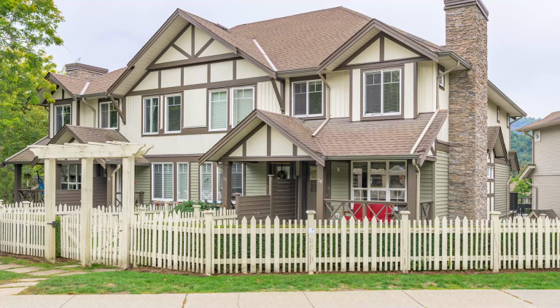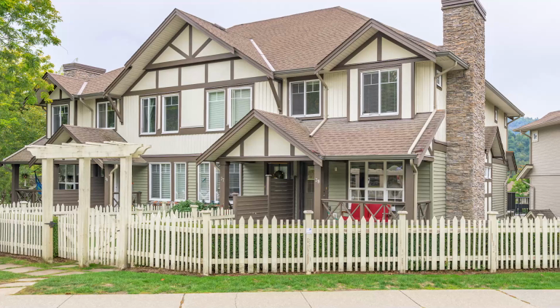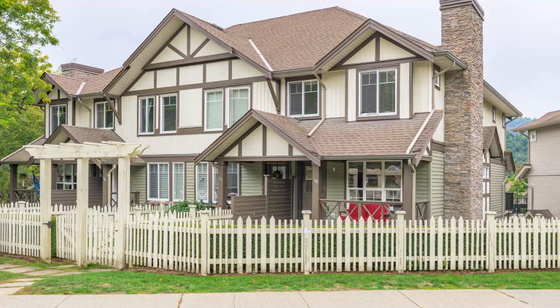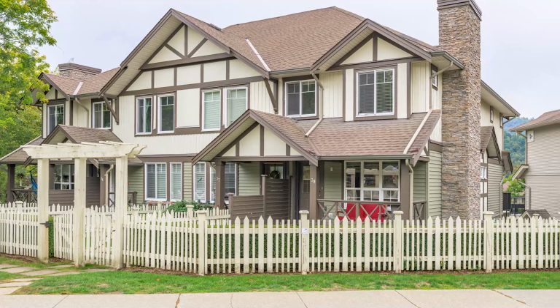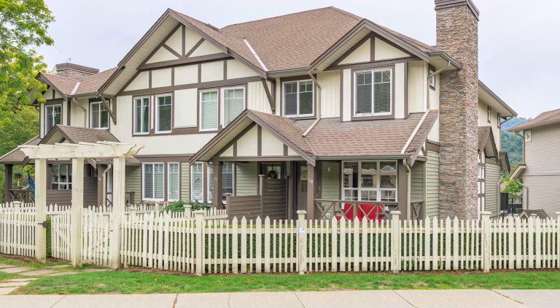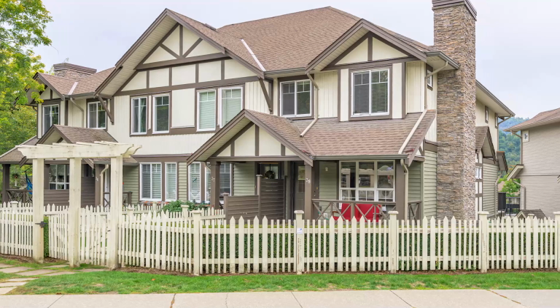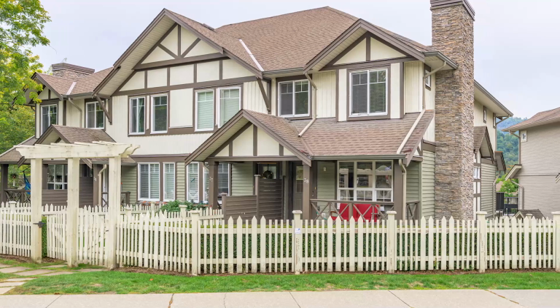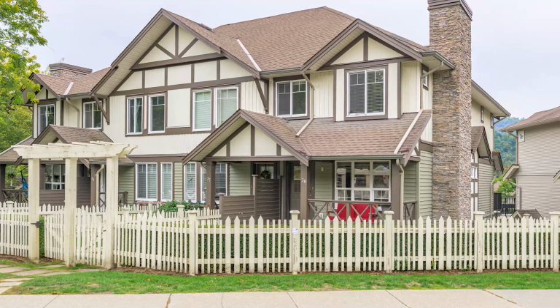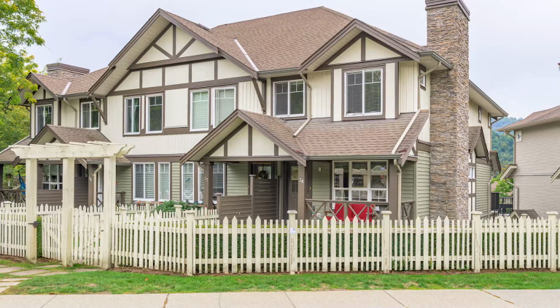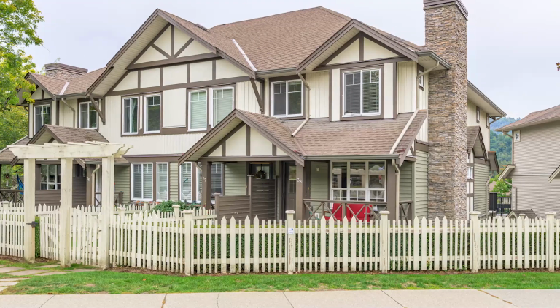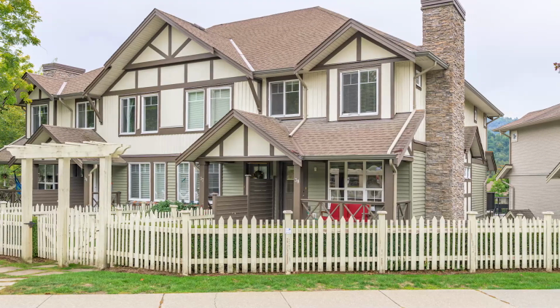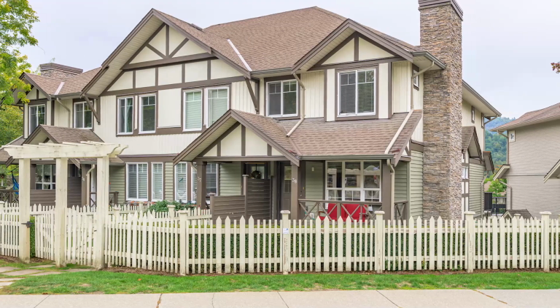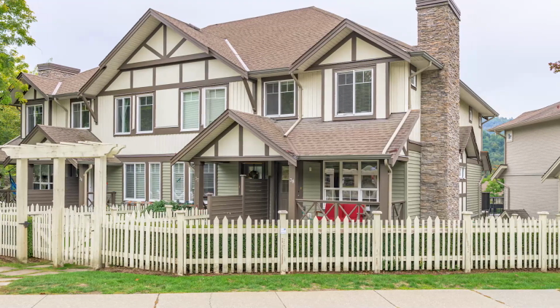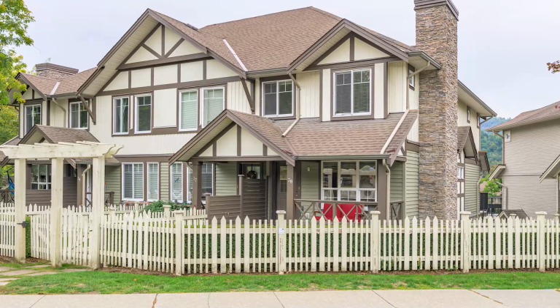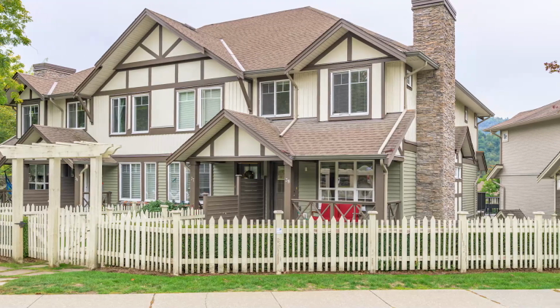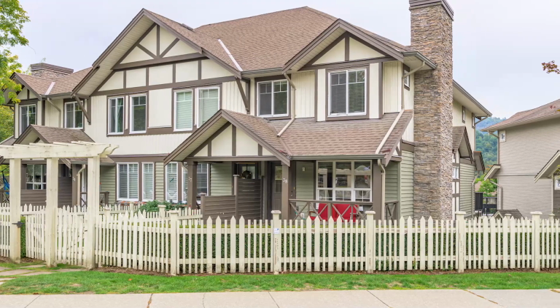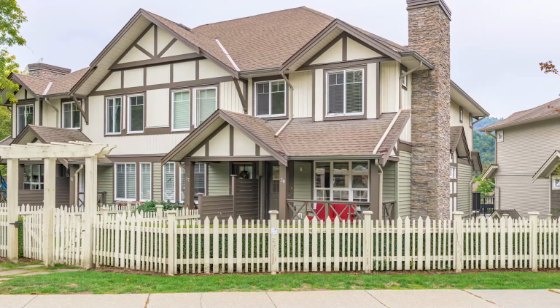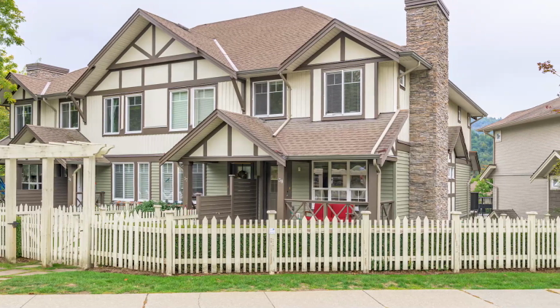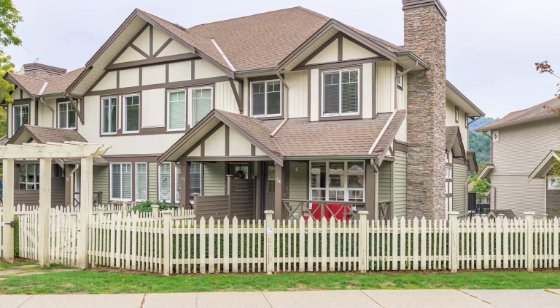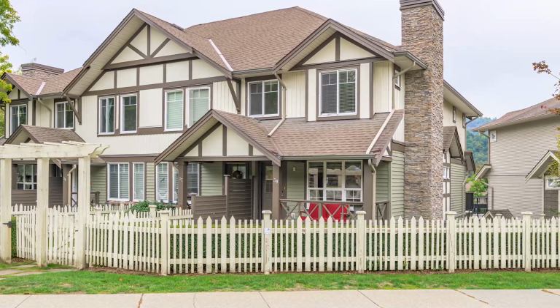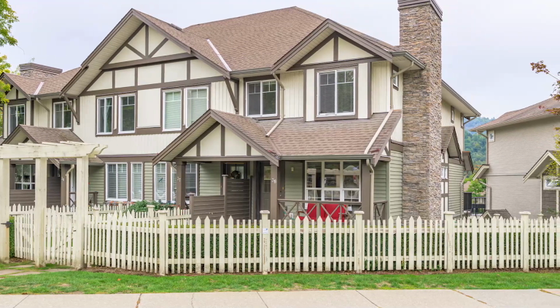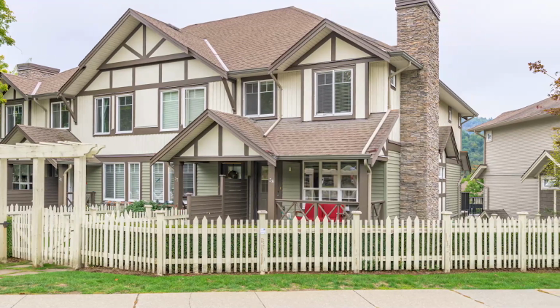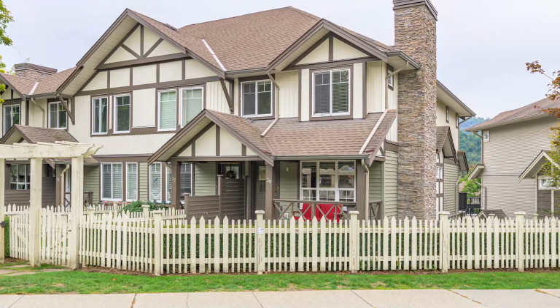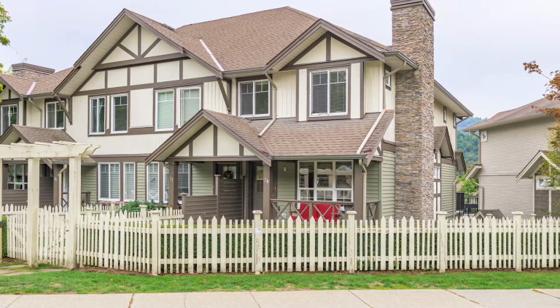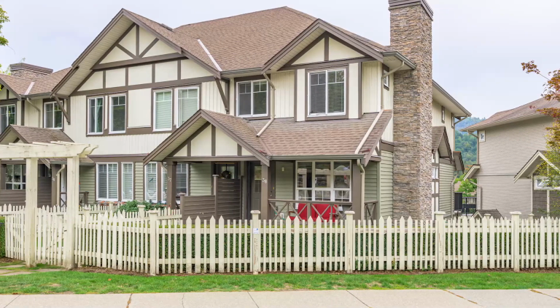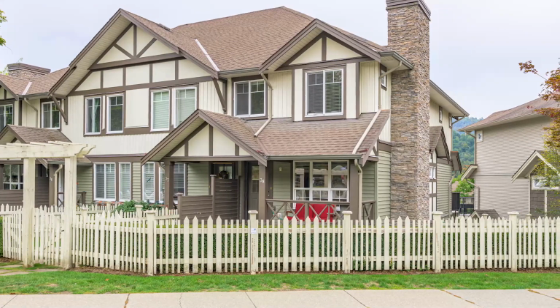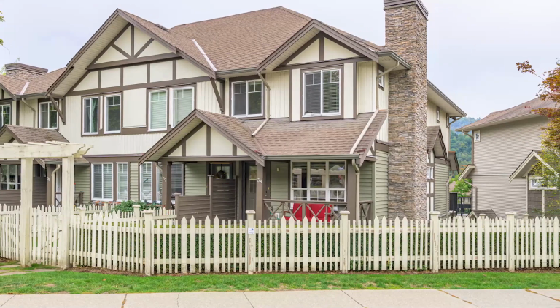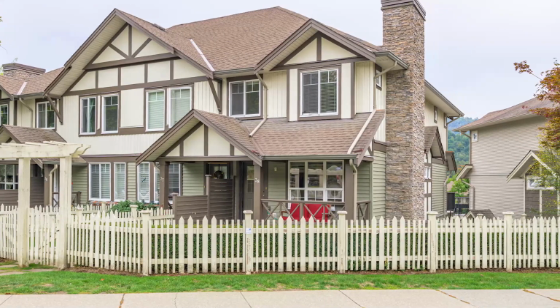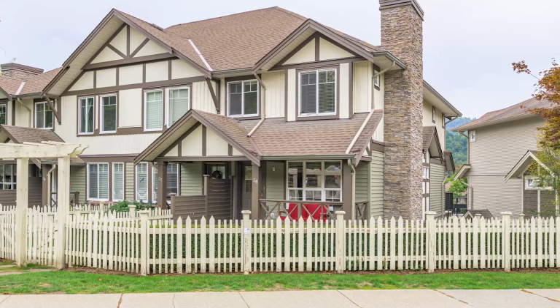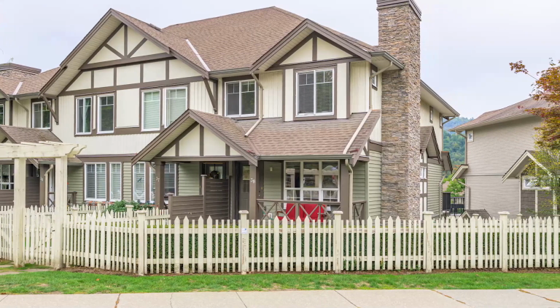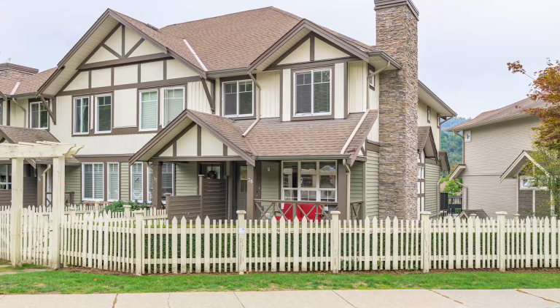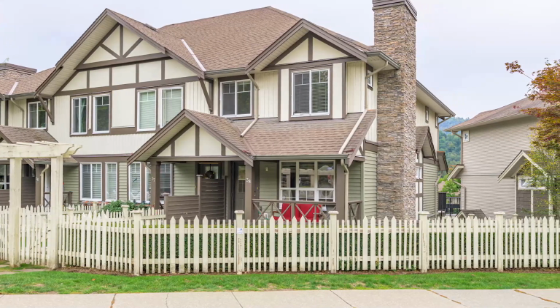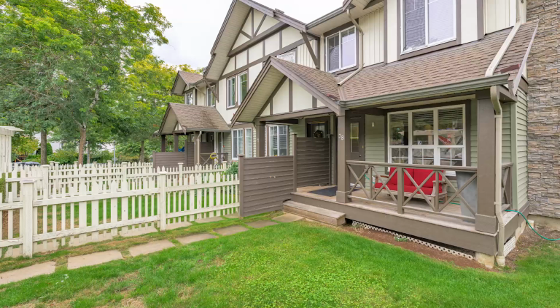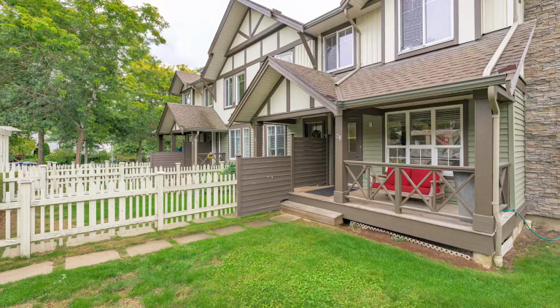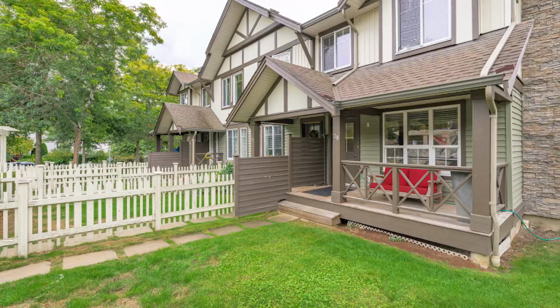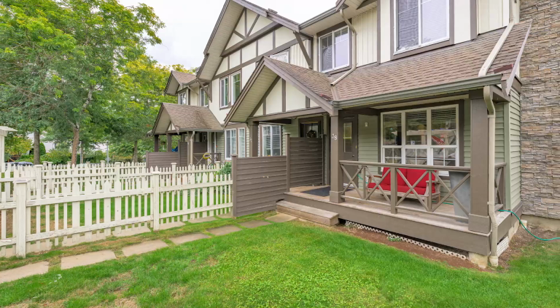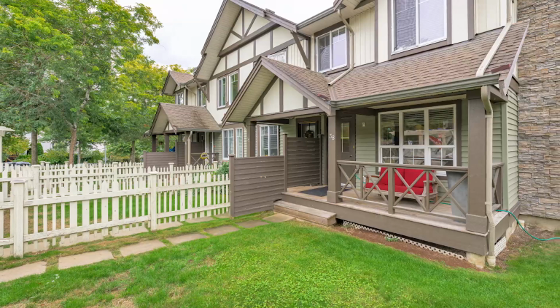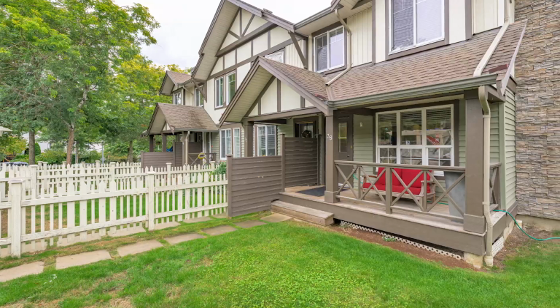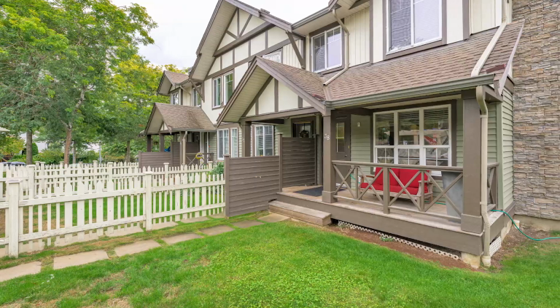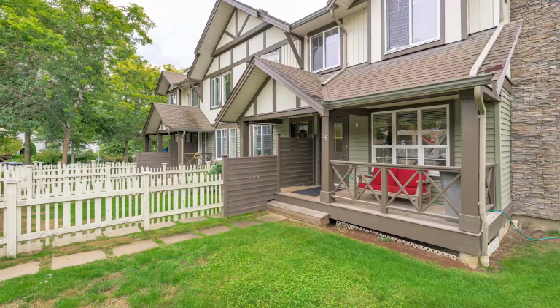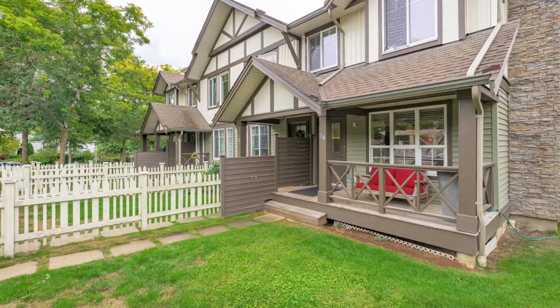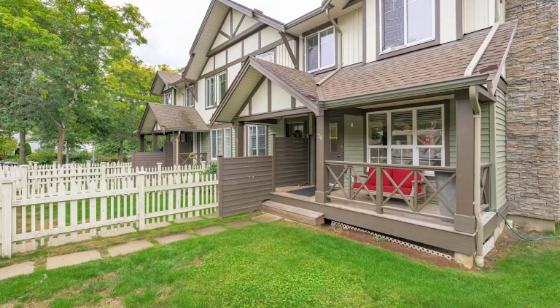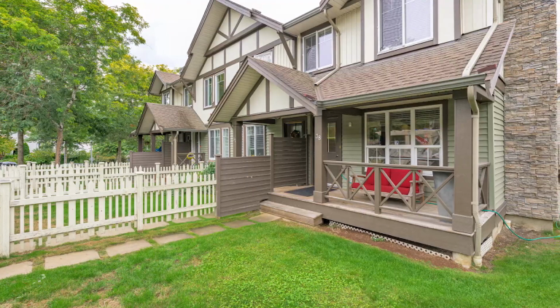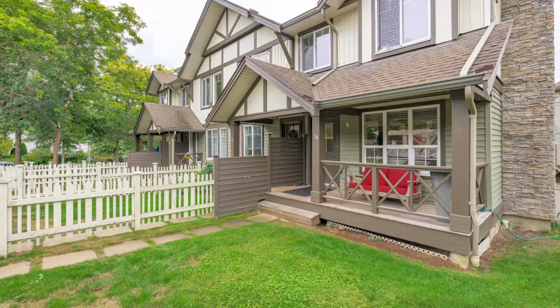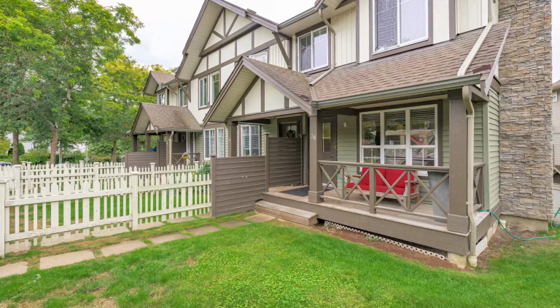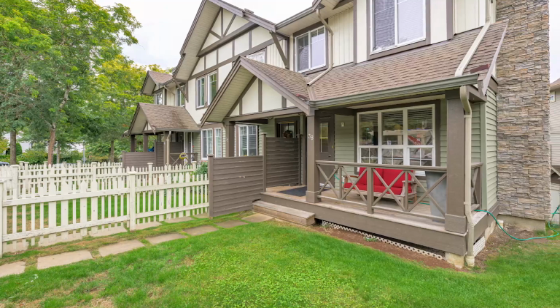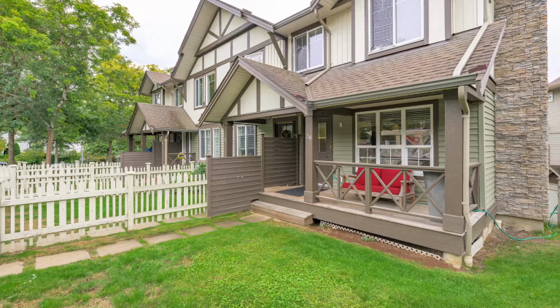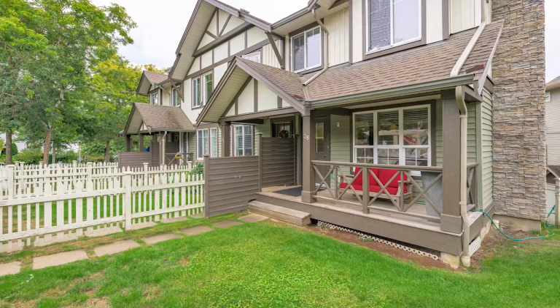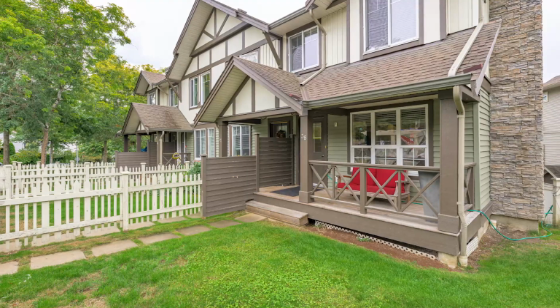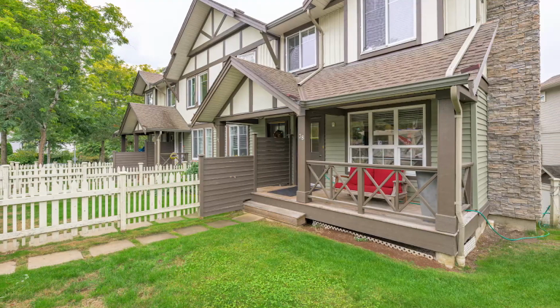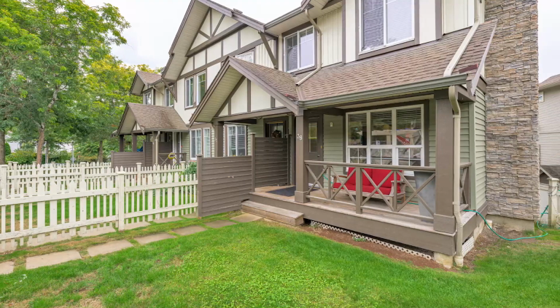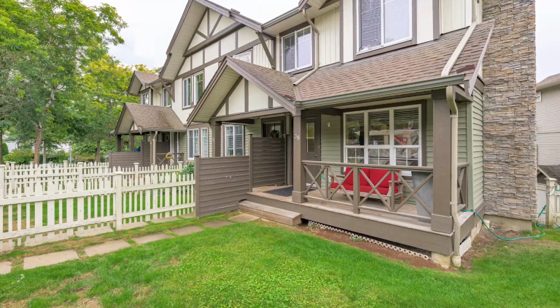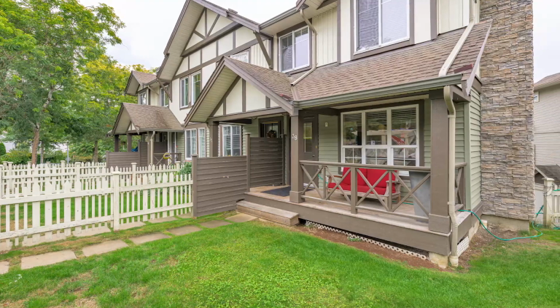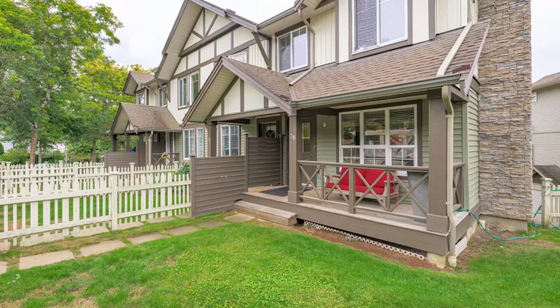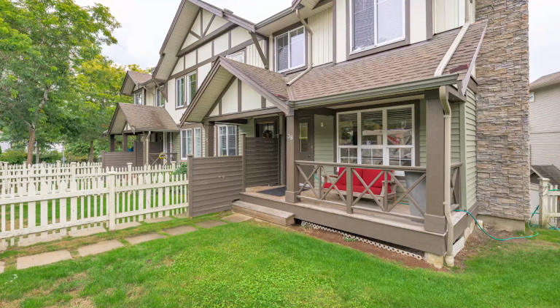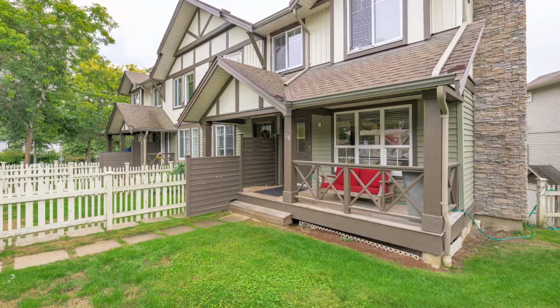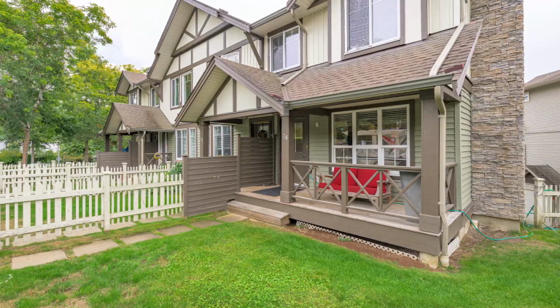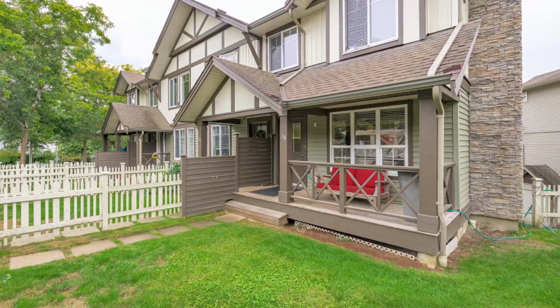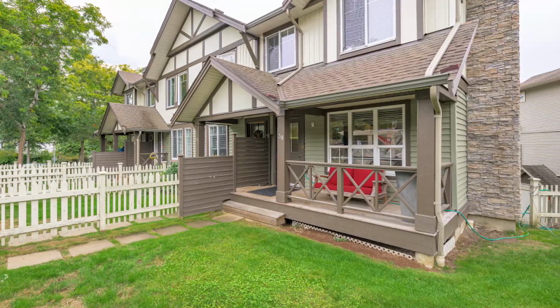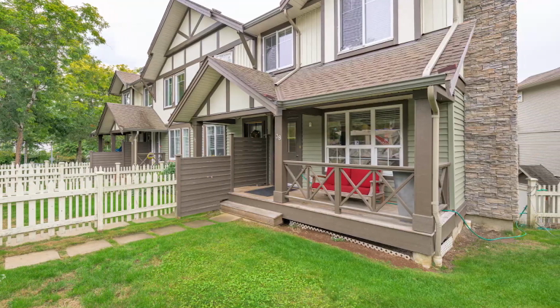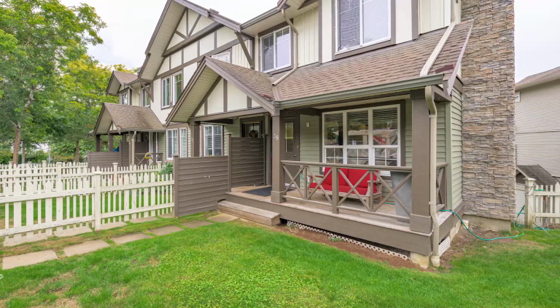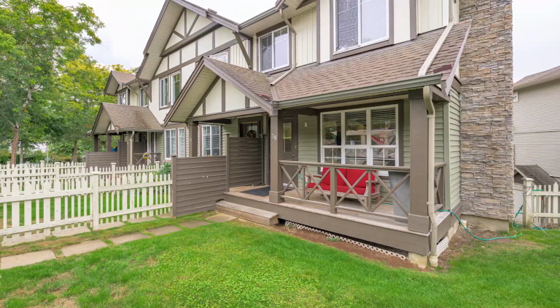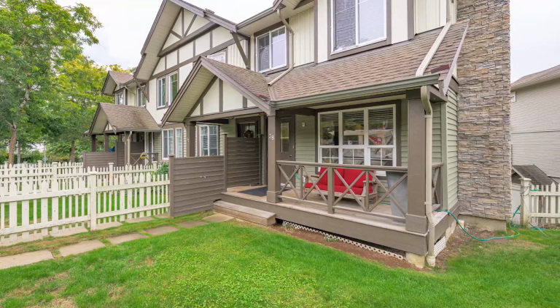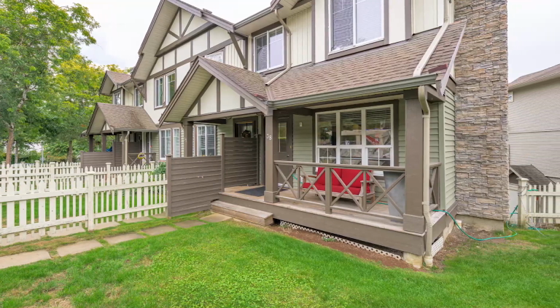Are you ready to invest in an Abbotsford townhome? In this video, I'm going to share five secrets to help you make the right investment. Let's get started.